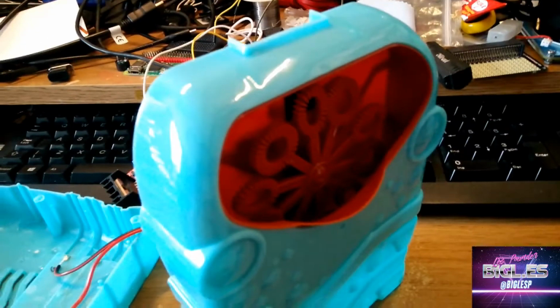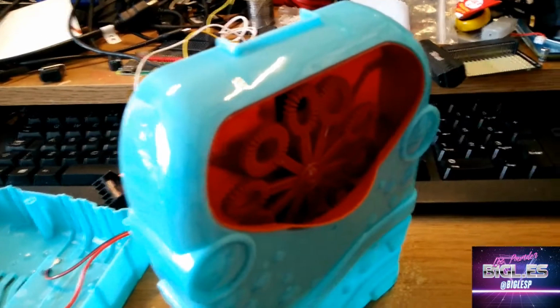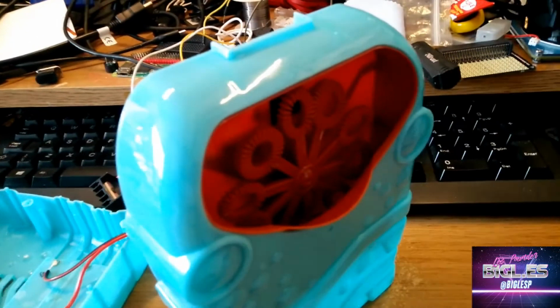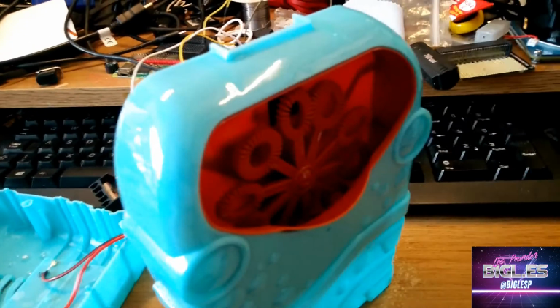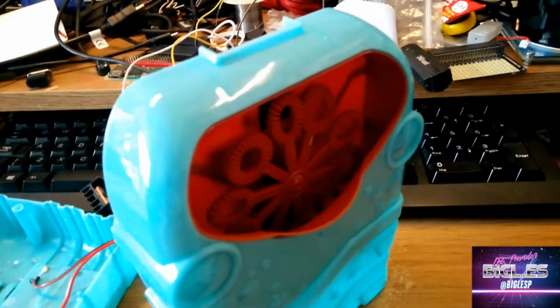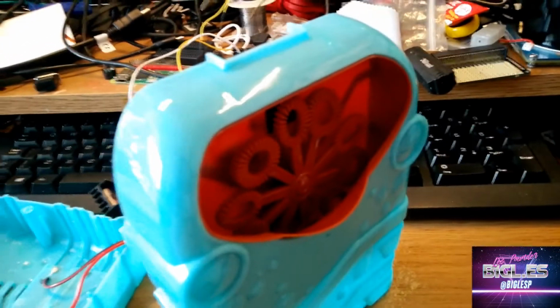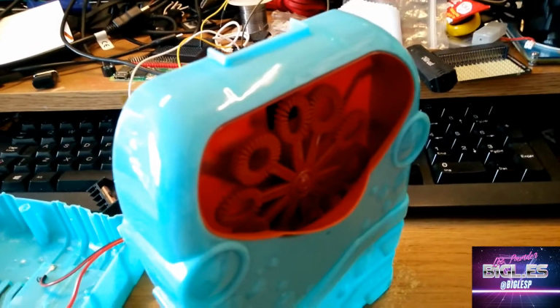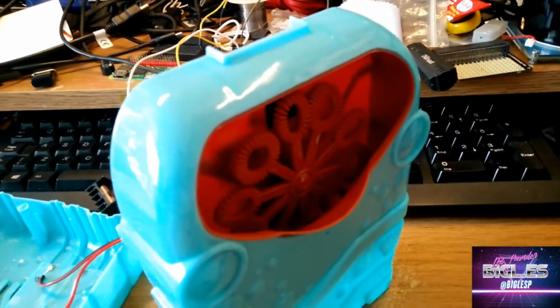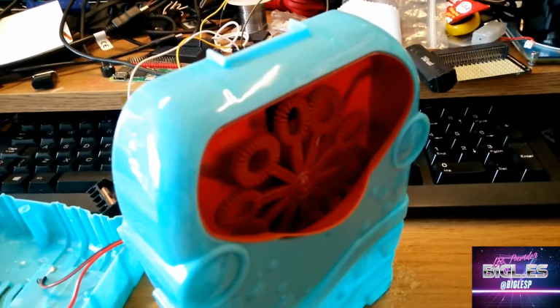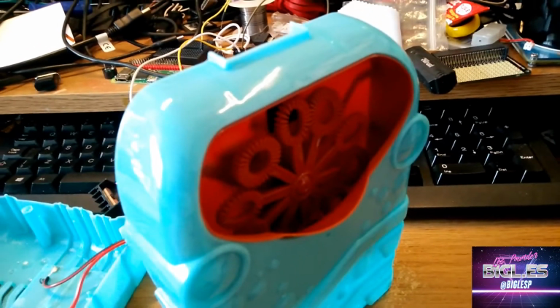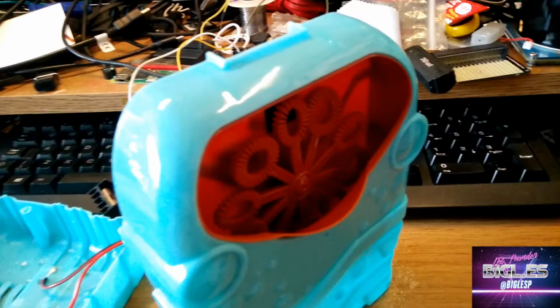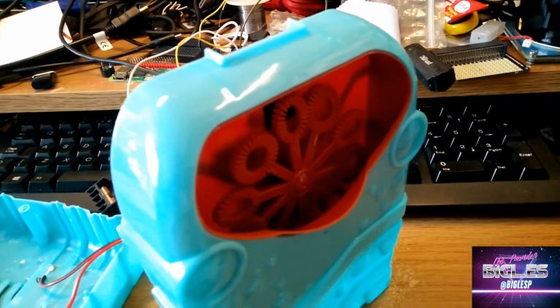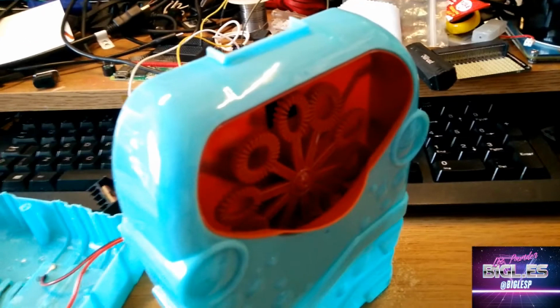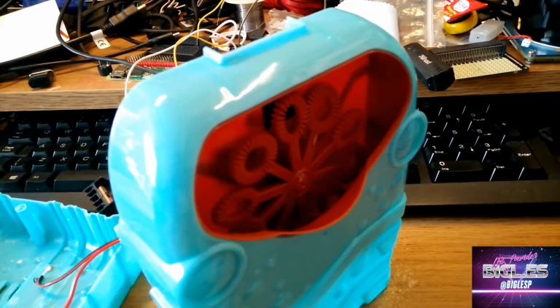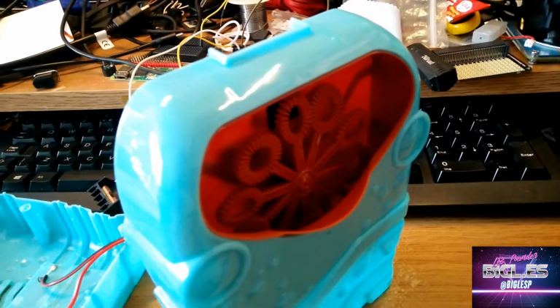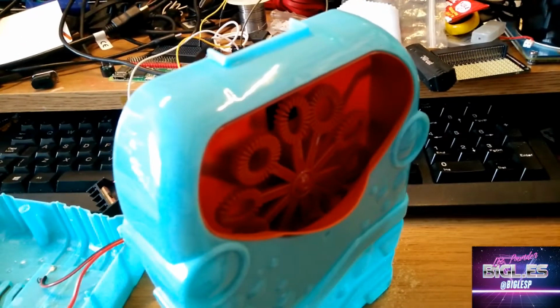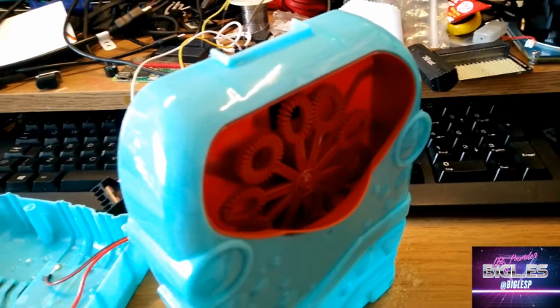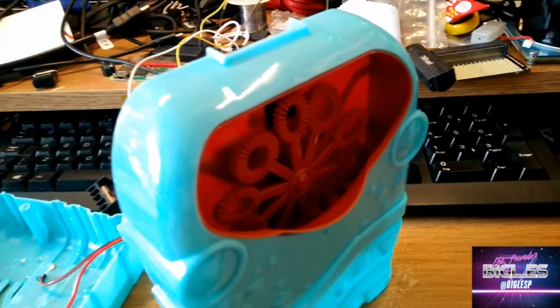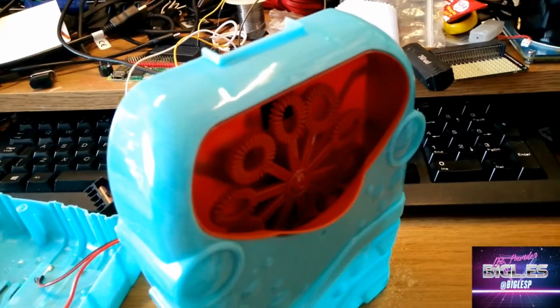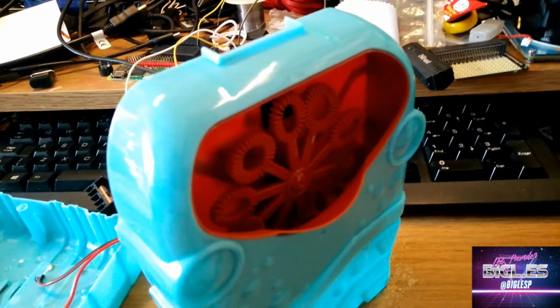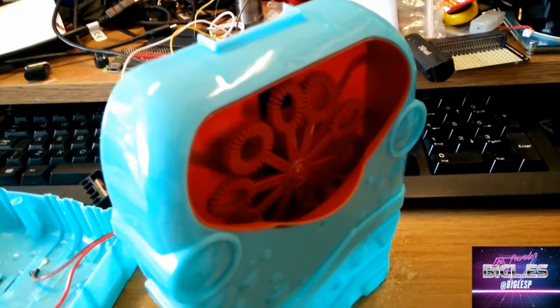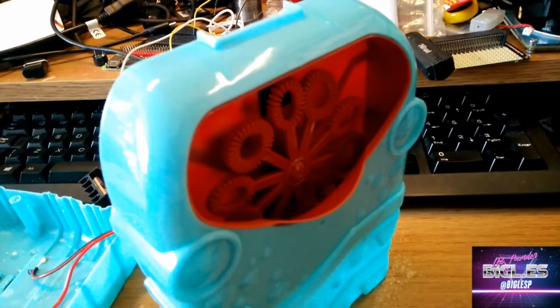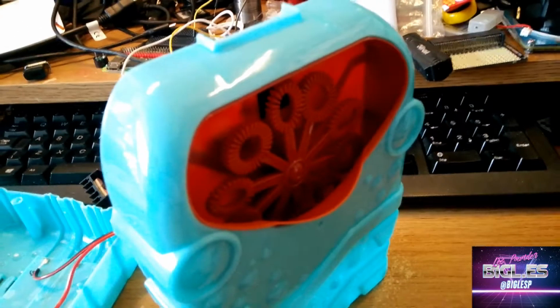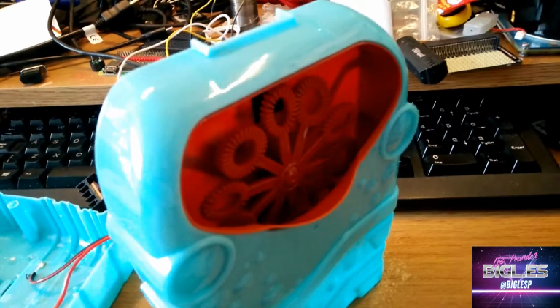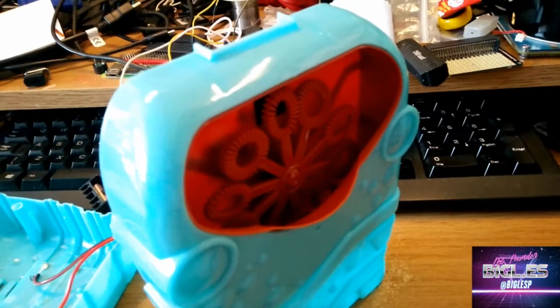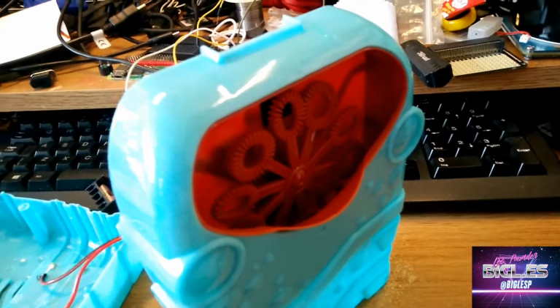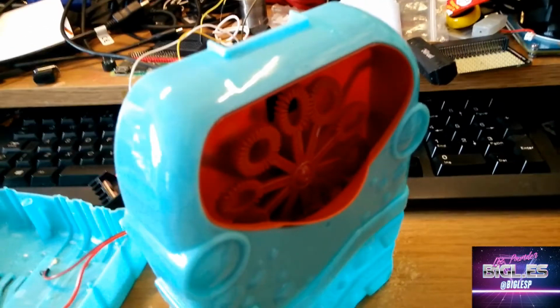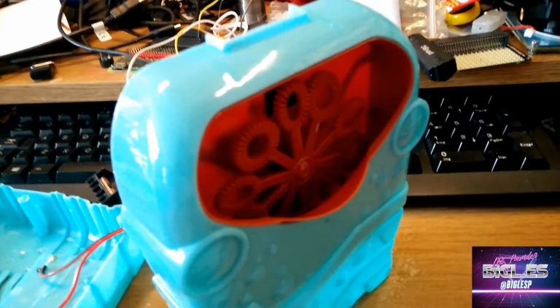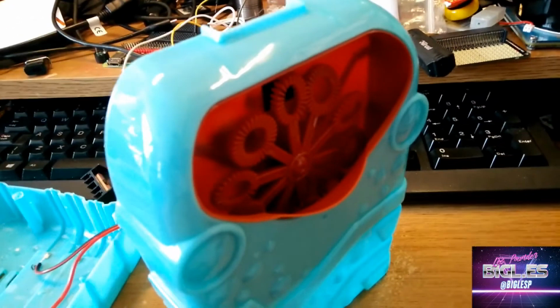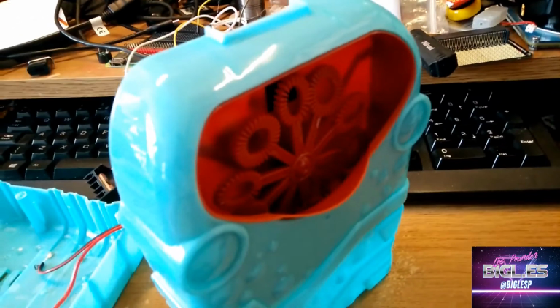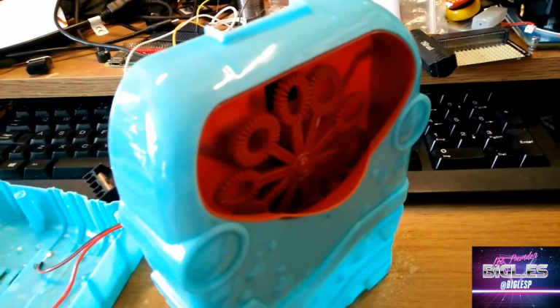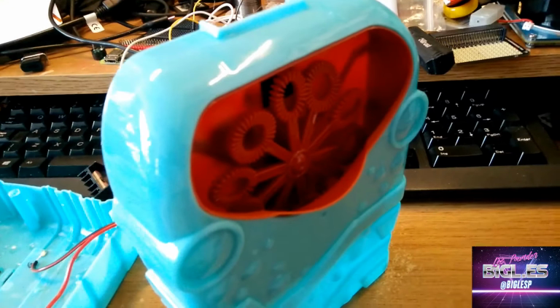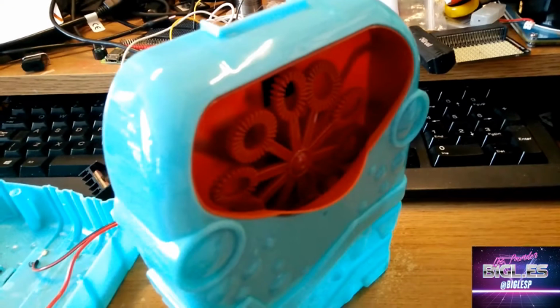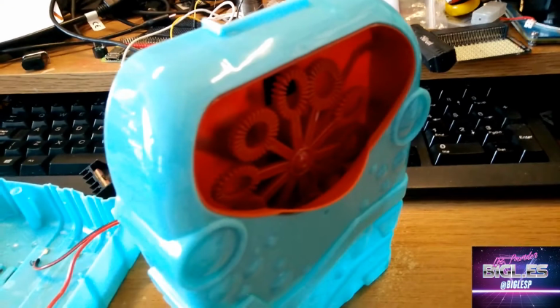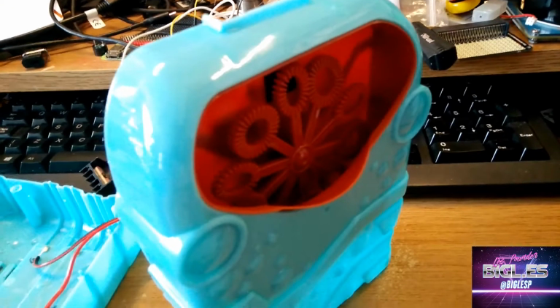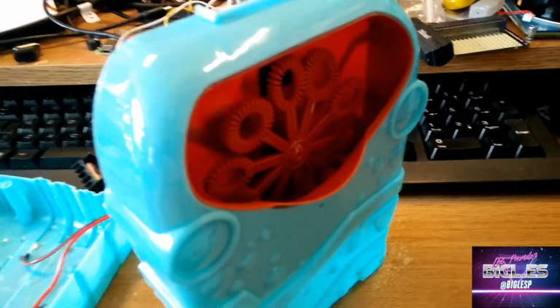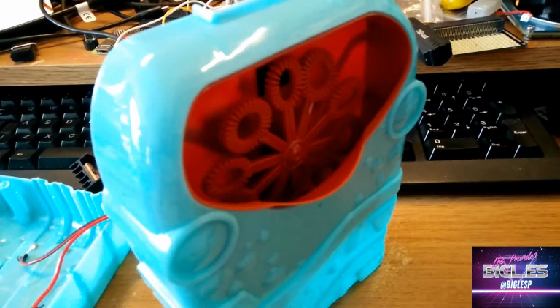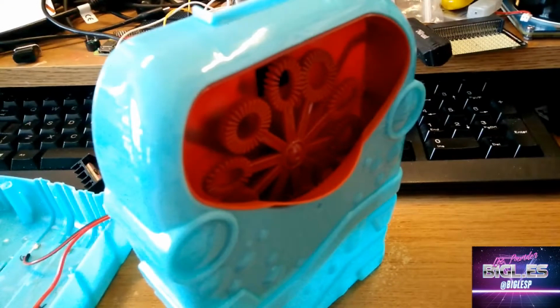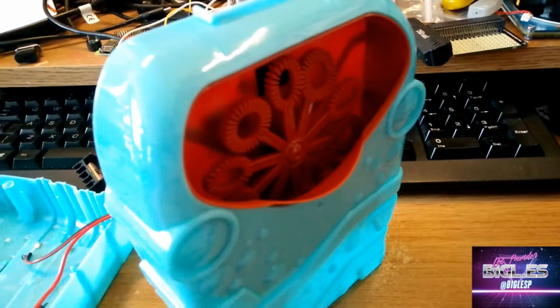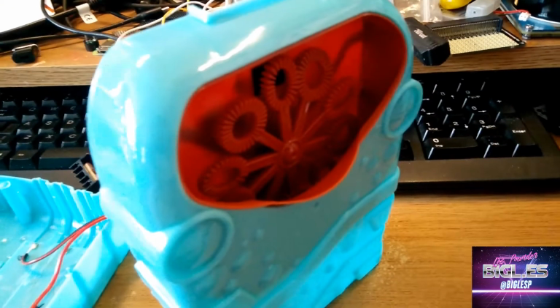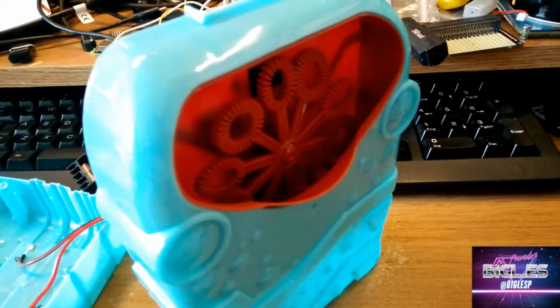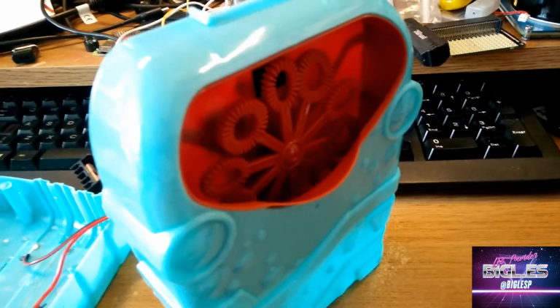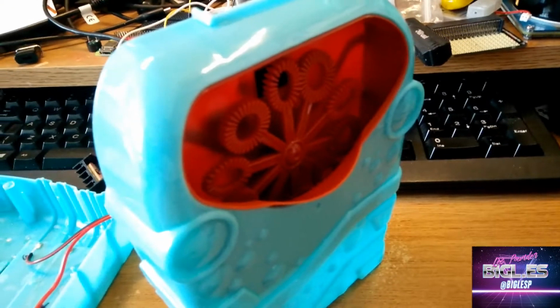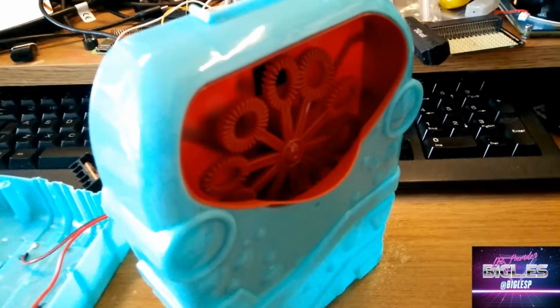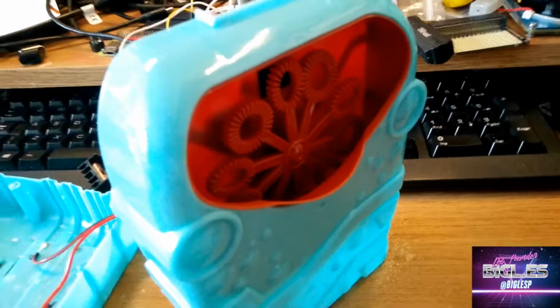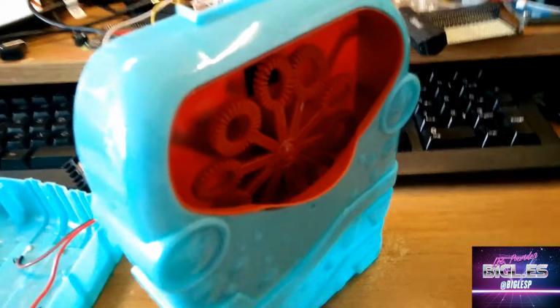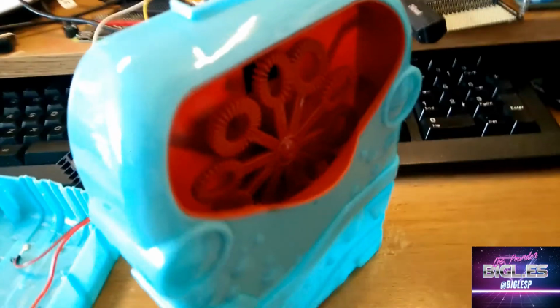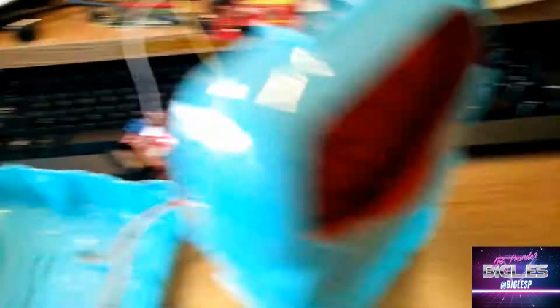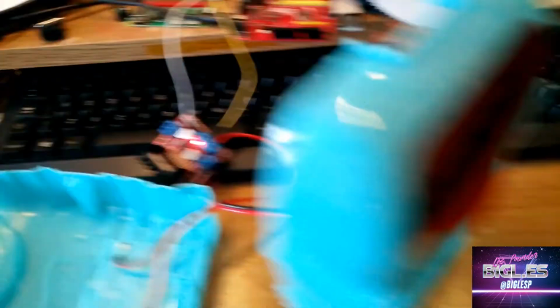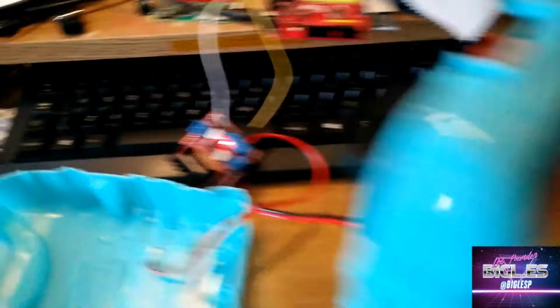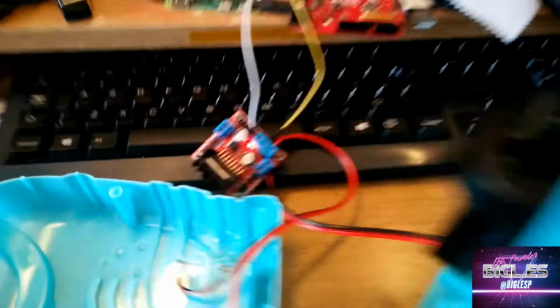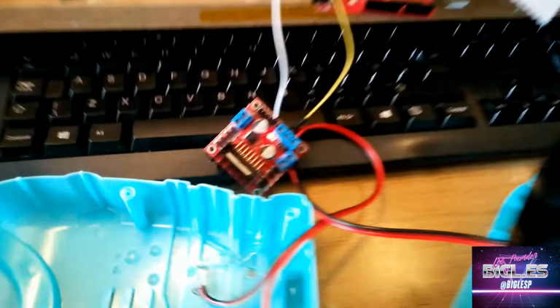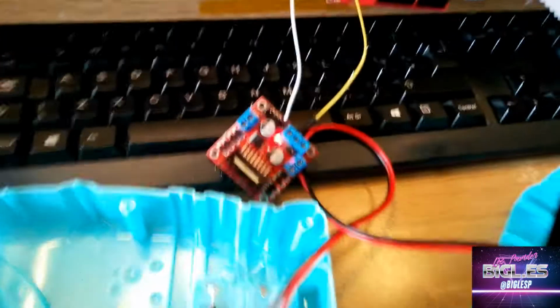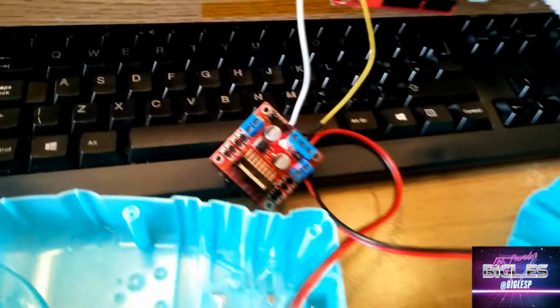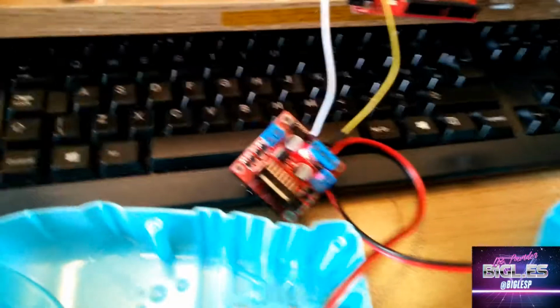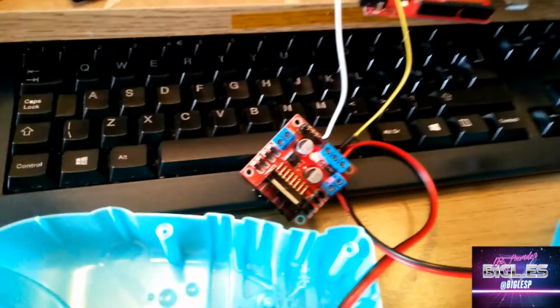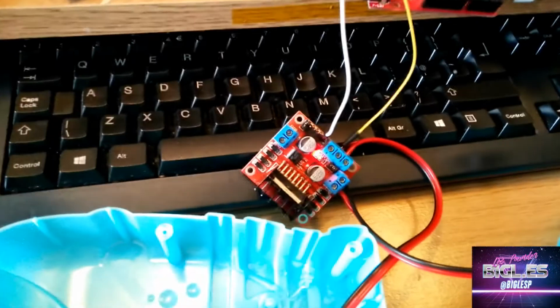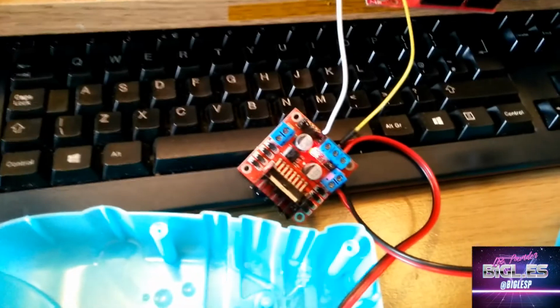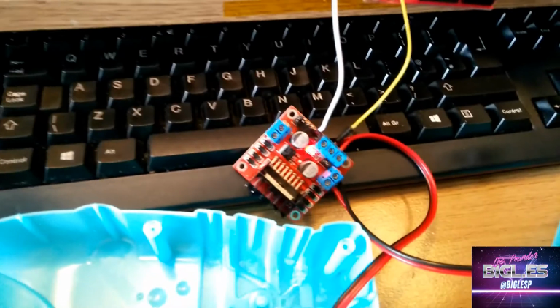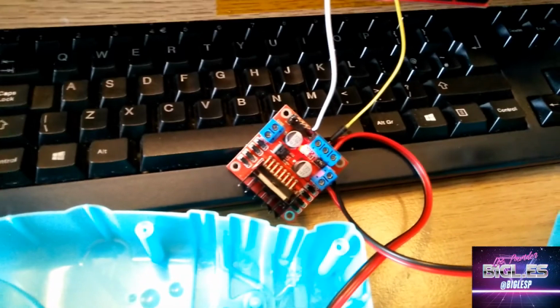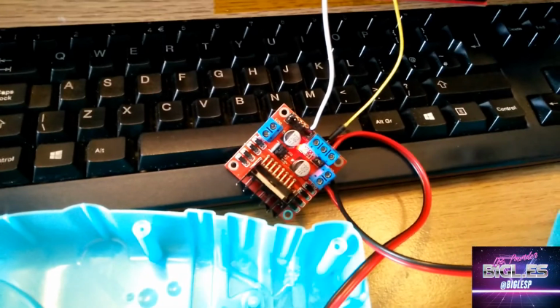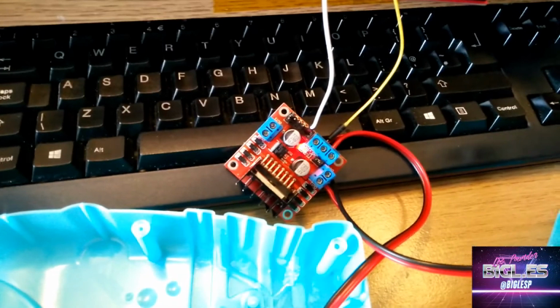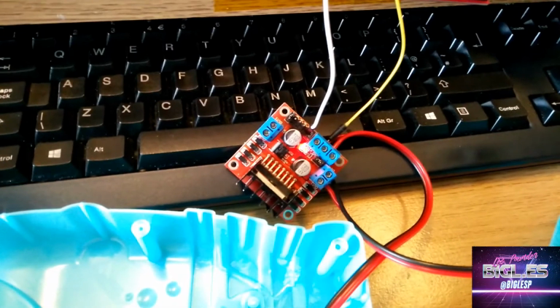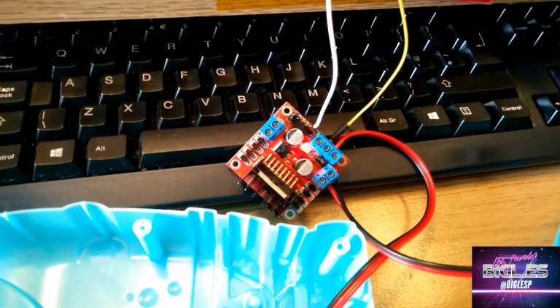That's work still going to be done this afternoon. At the minute, I'm testing it with an Arduino and my motor controller board here.